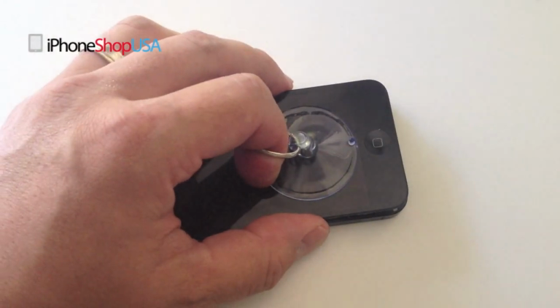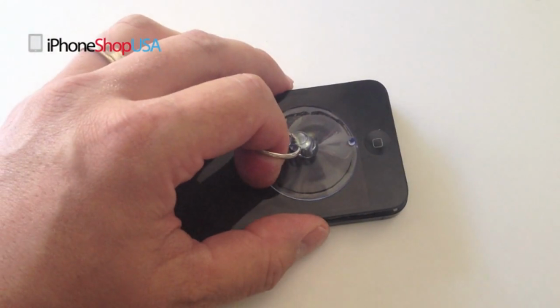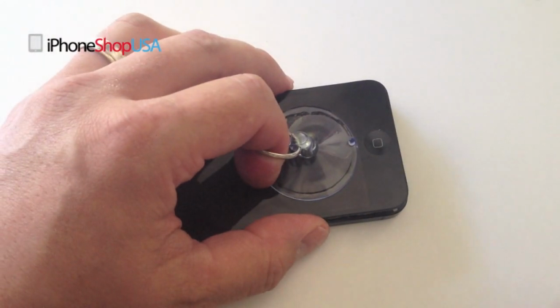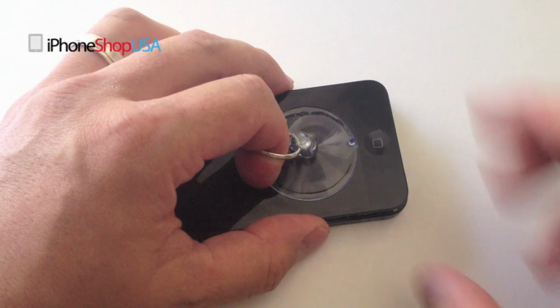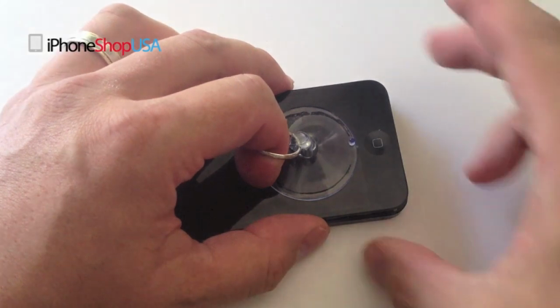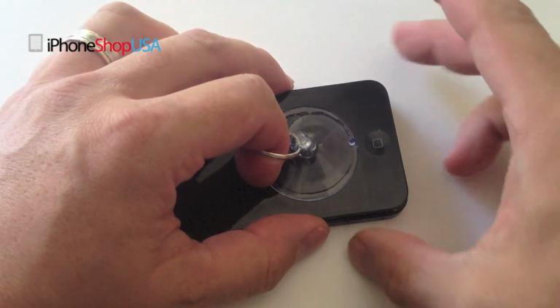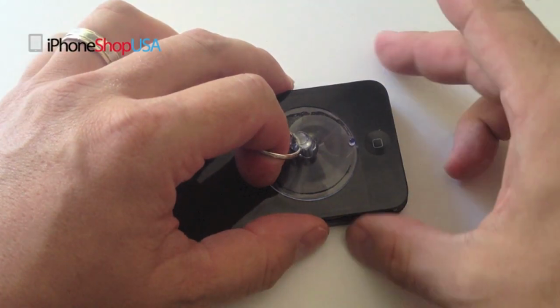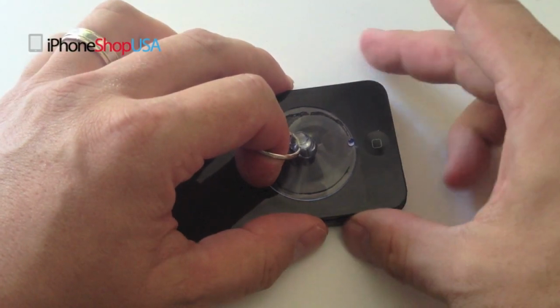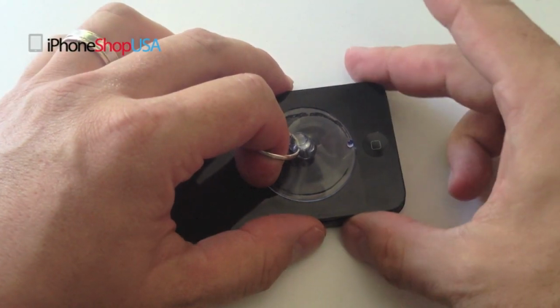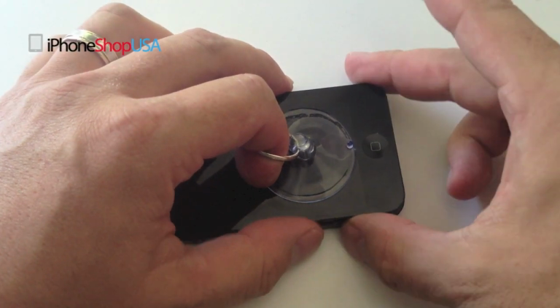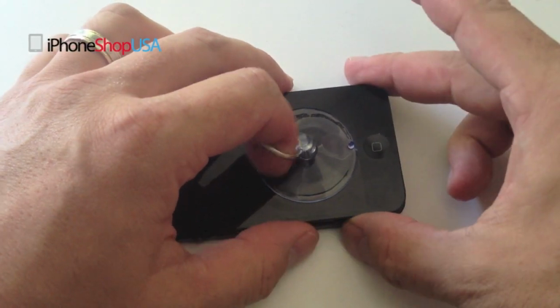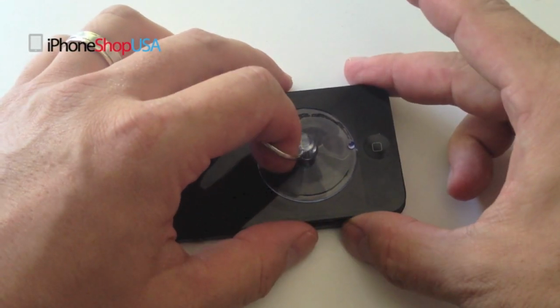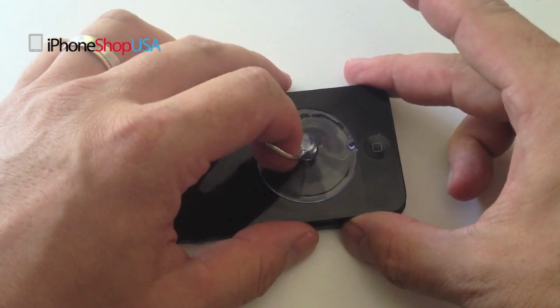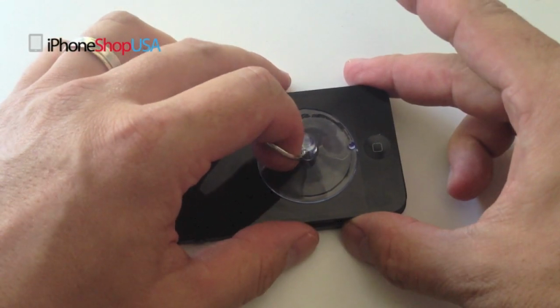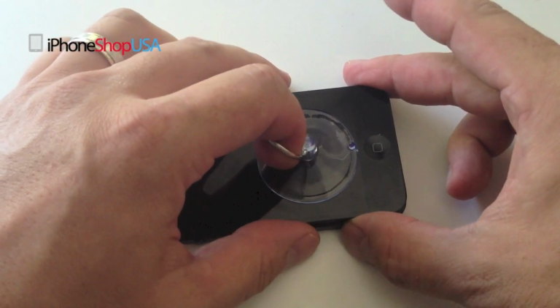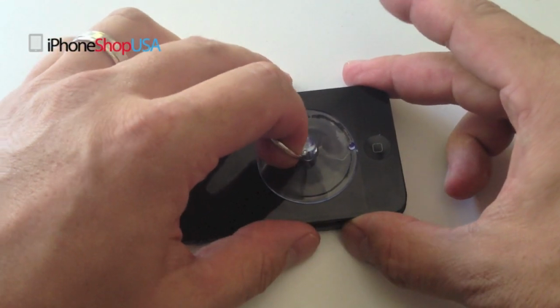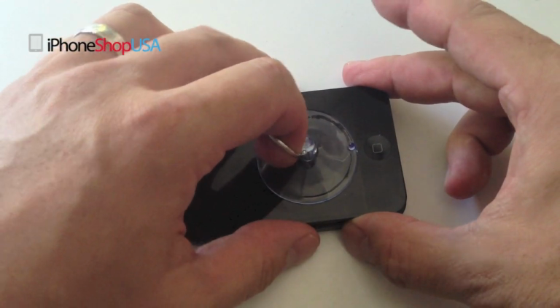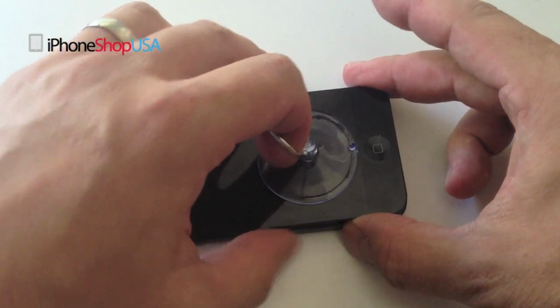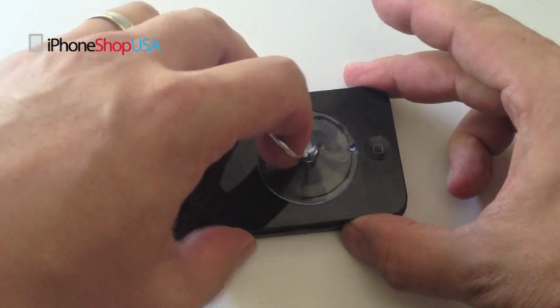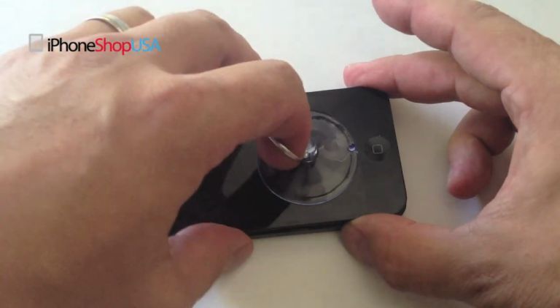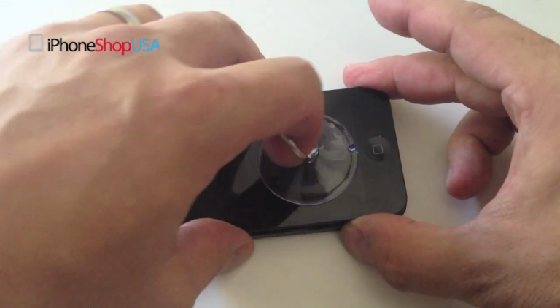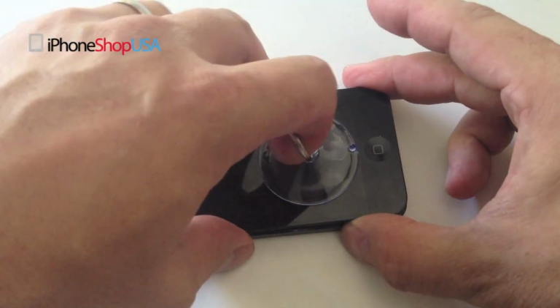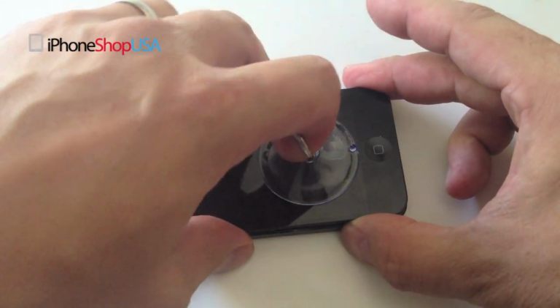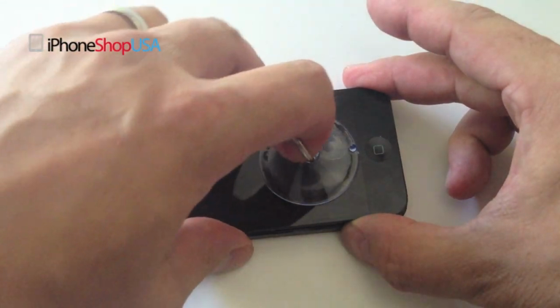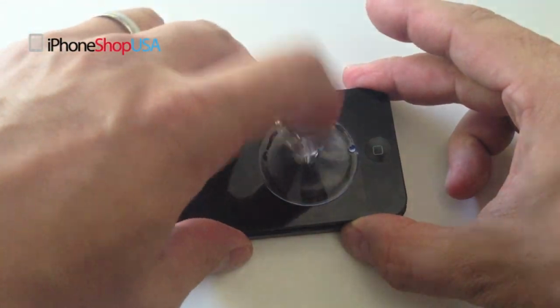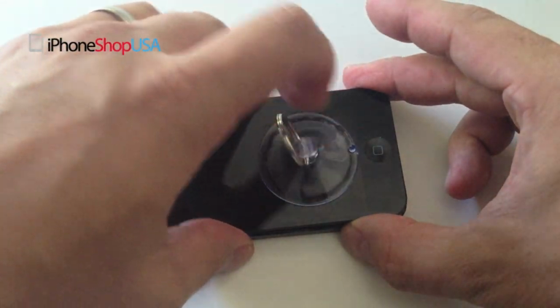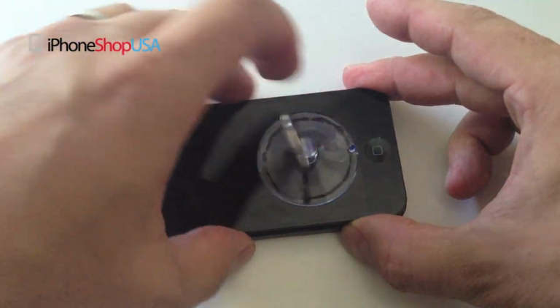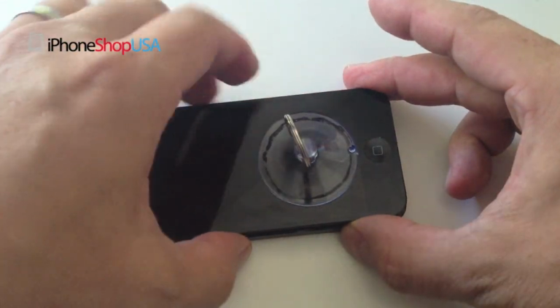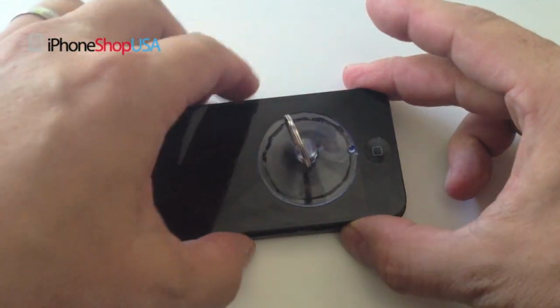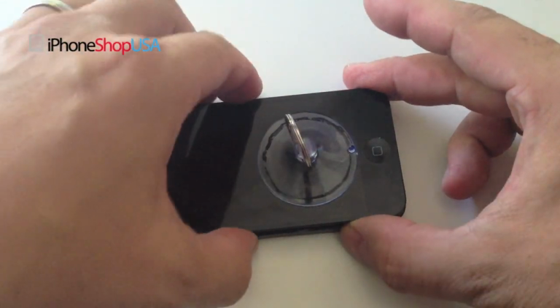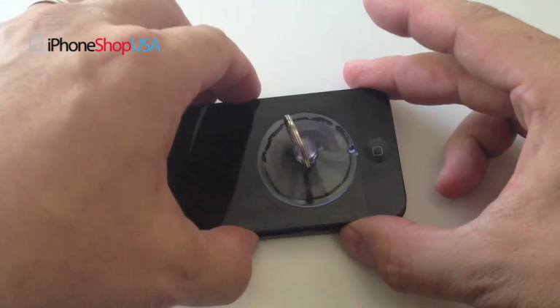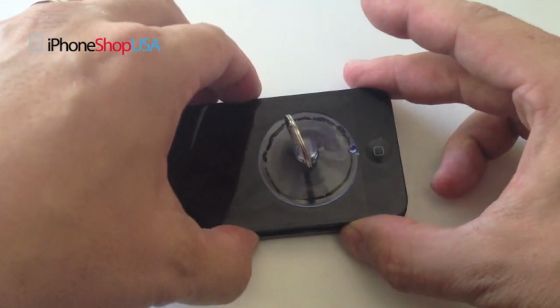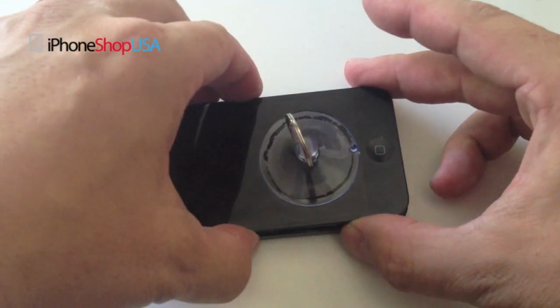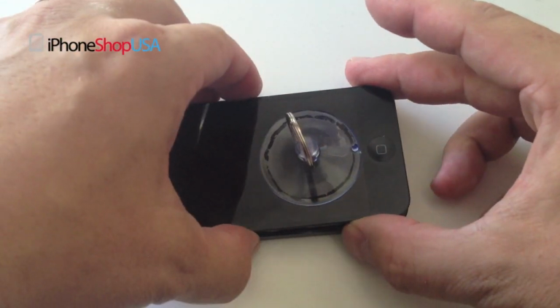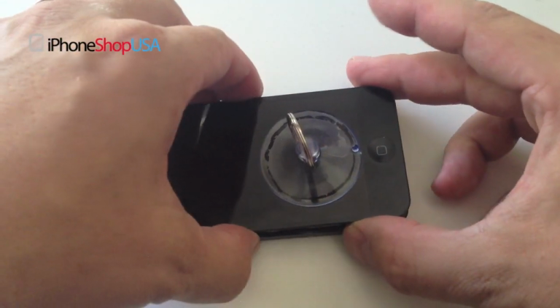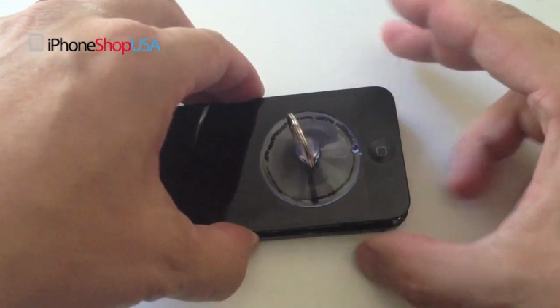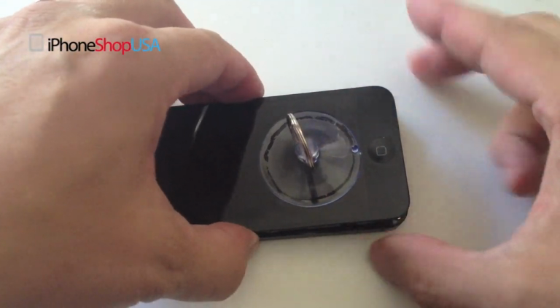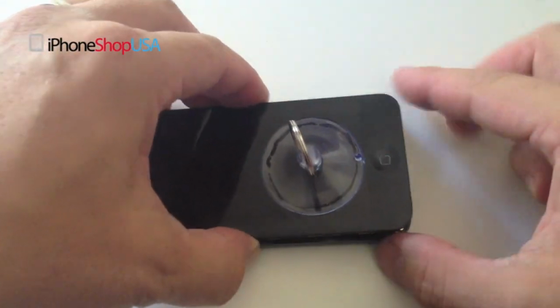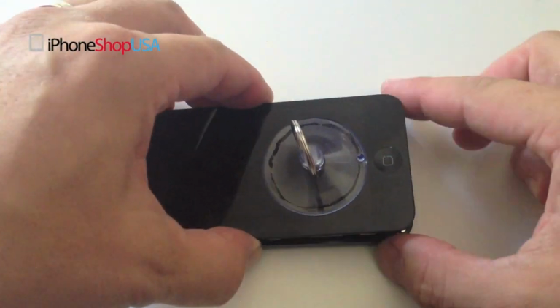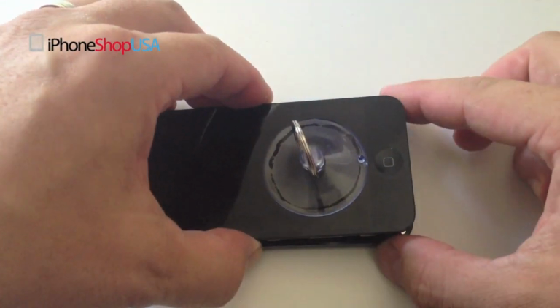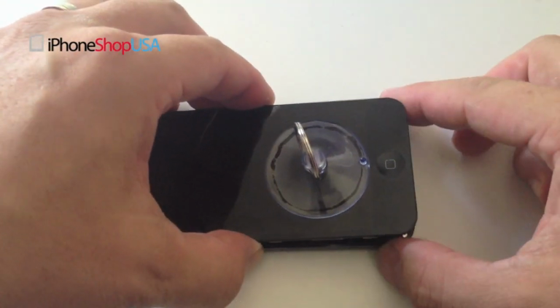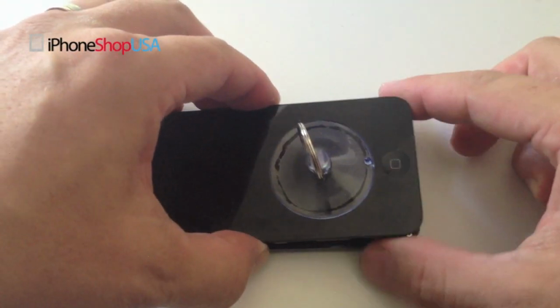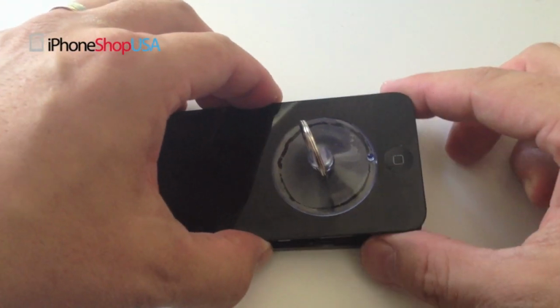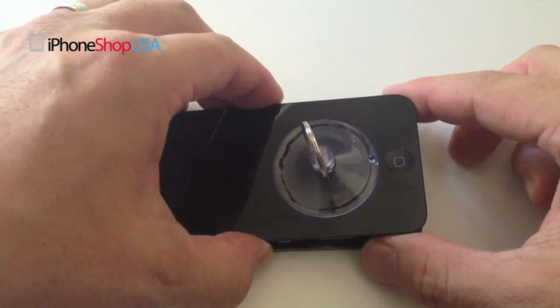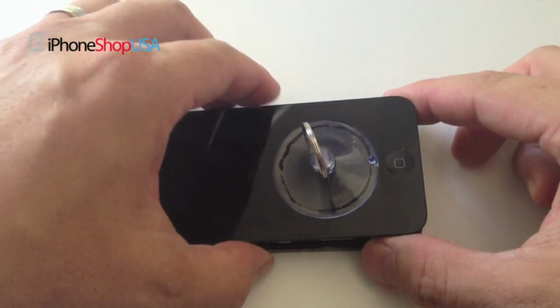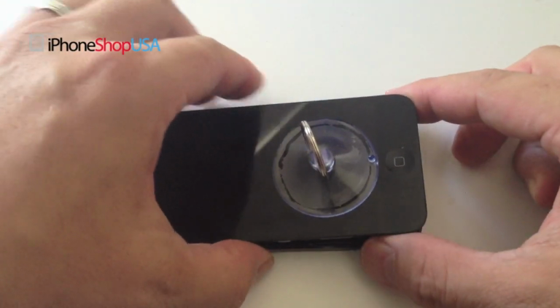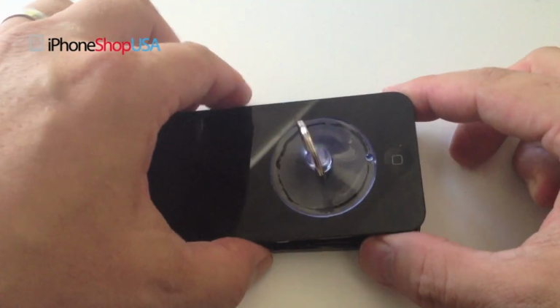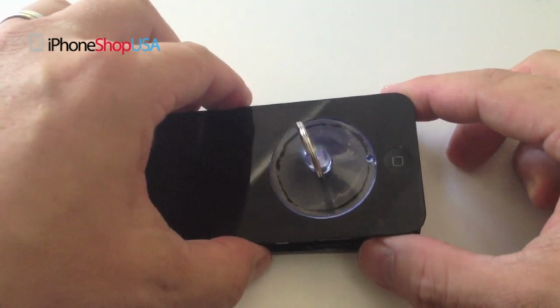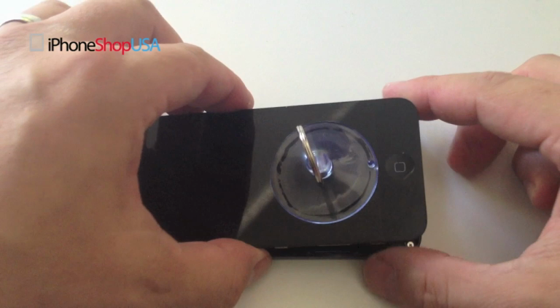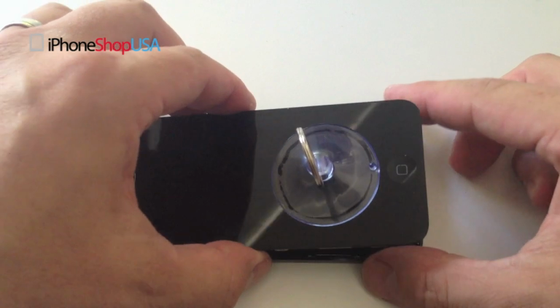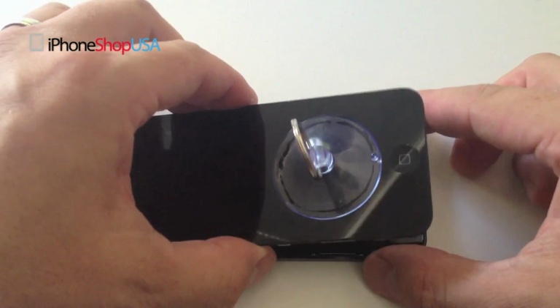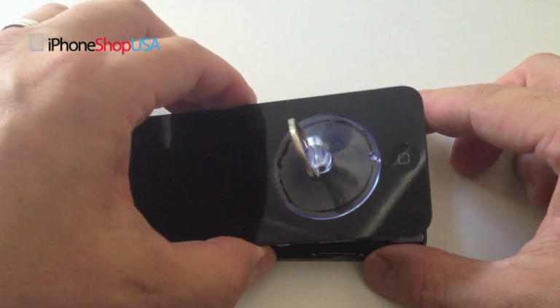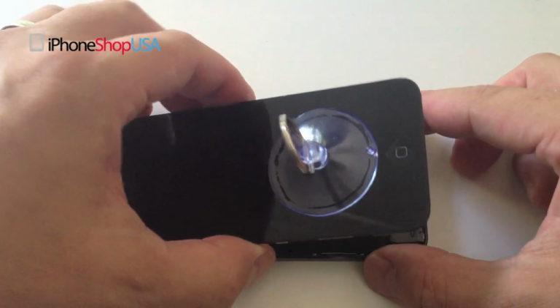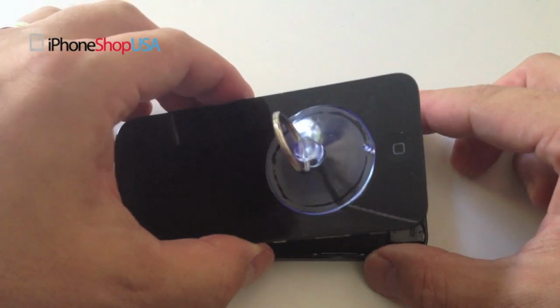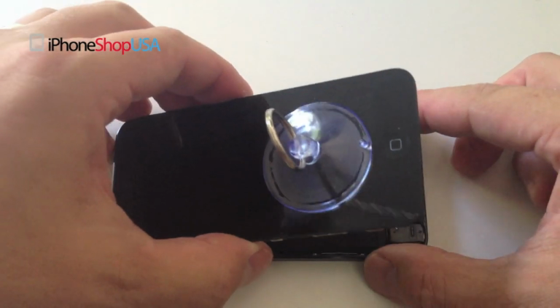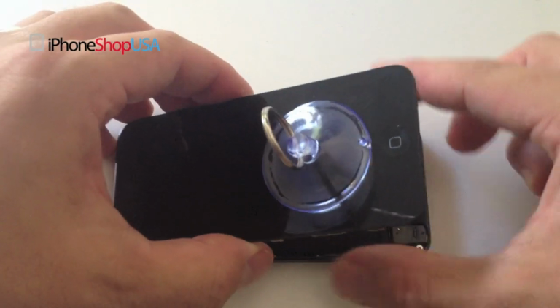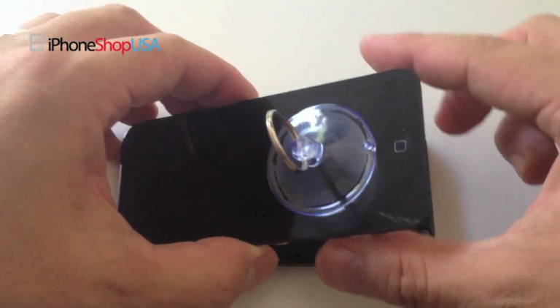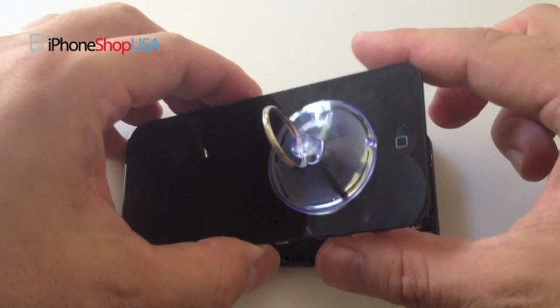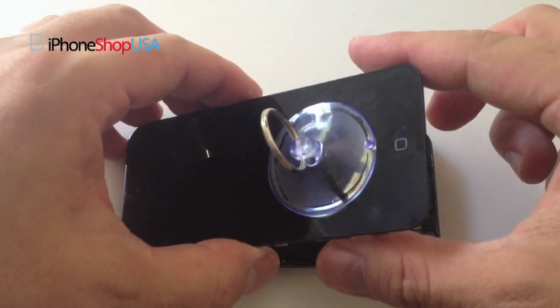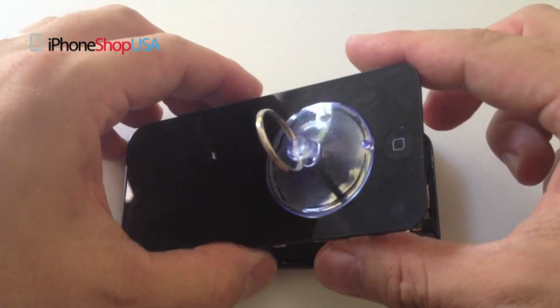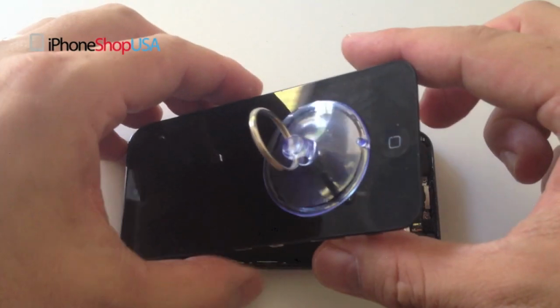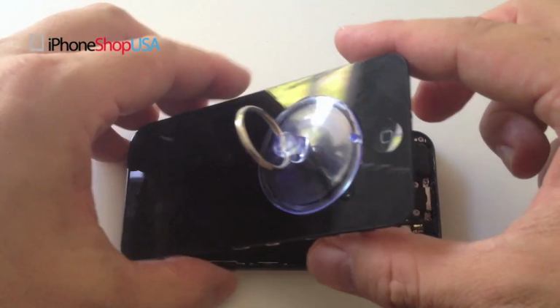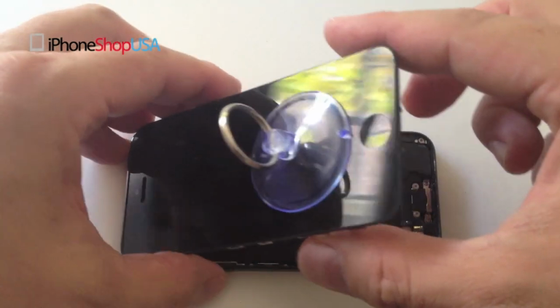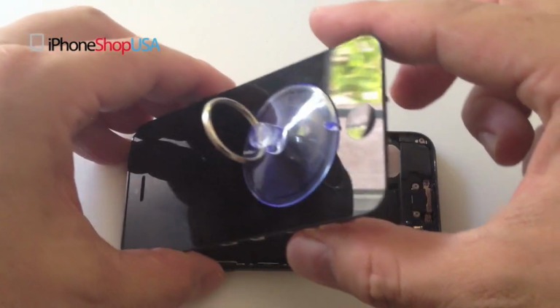Once it's loose, pull the screen back carefully. There are still cables attached underneath.